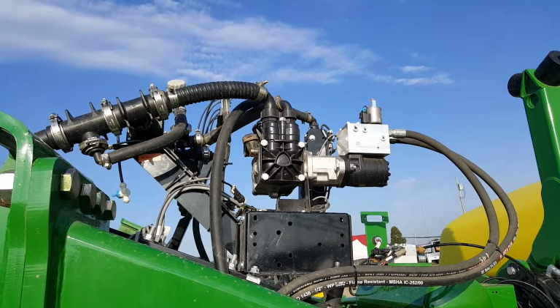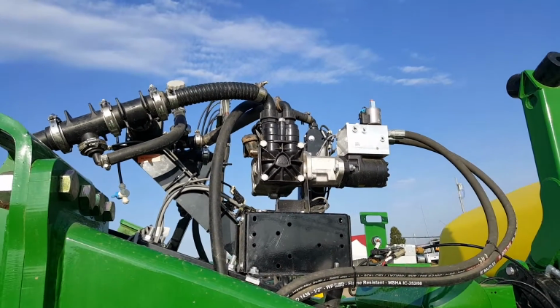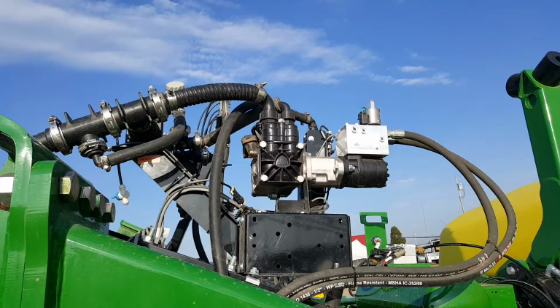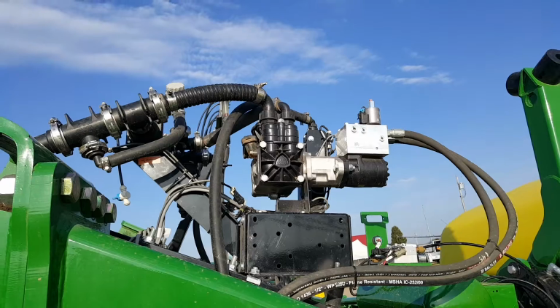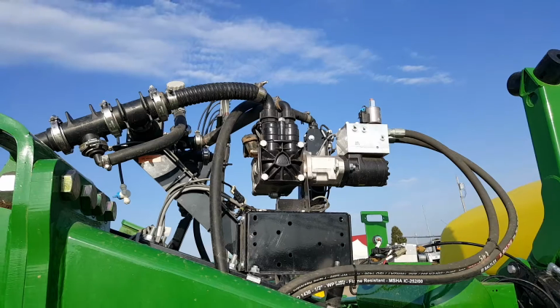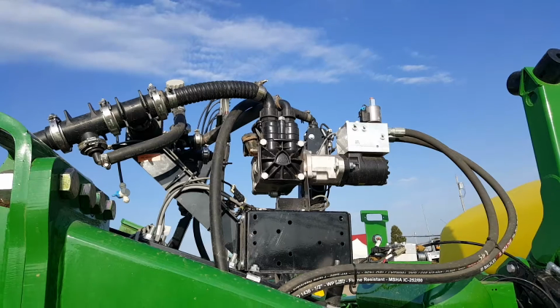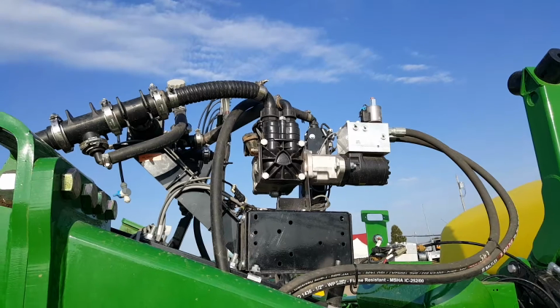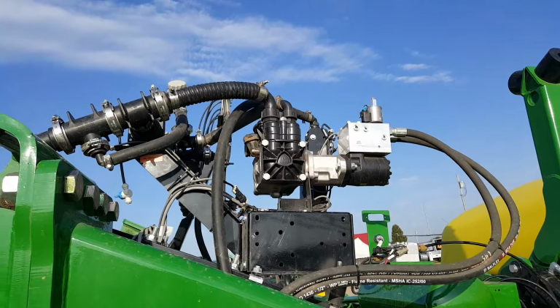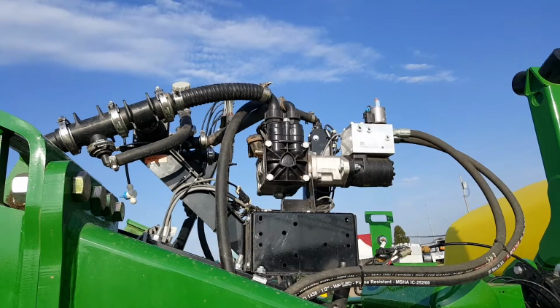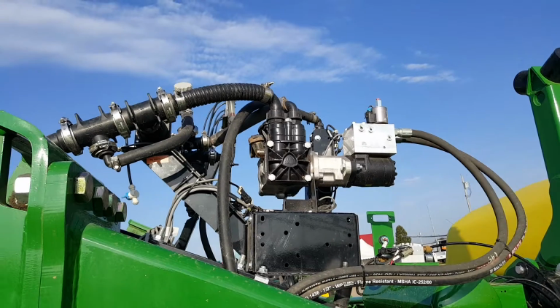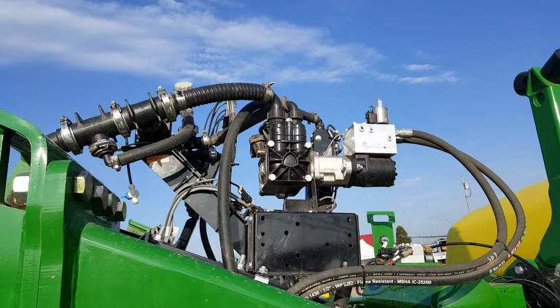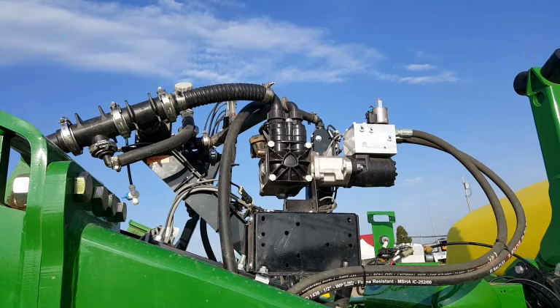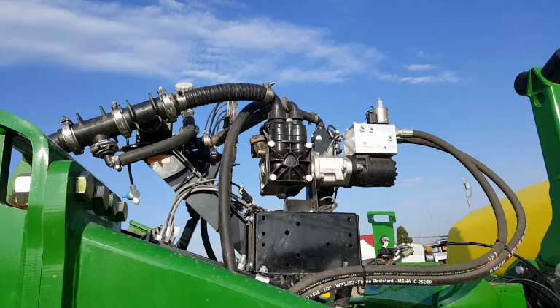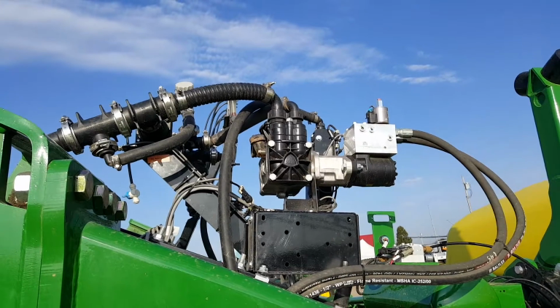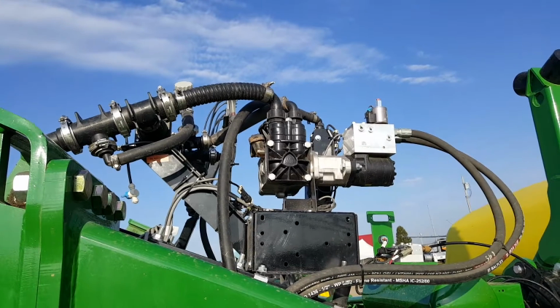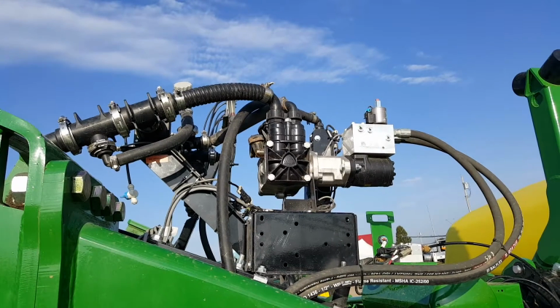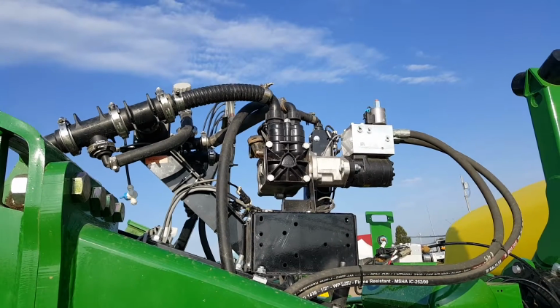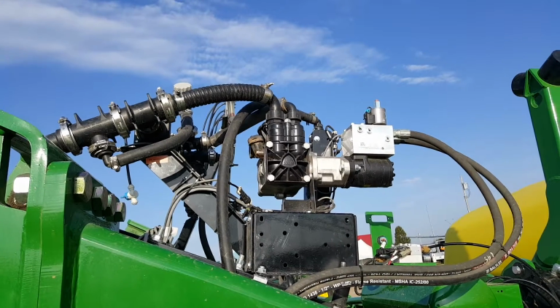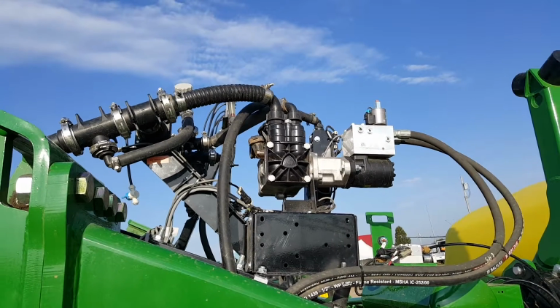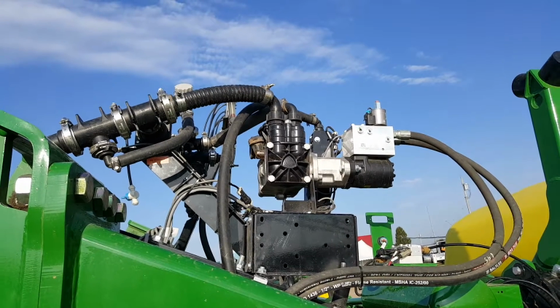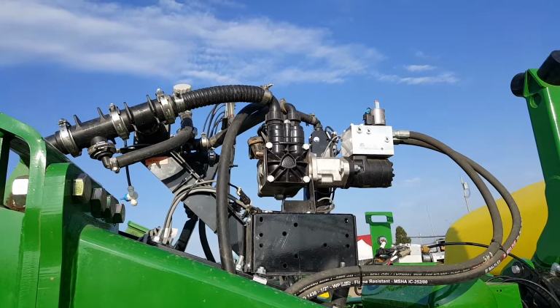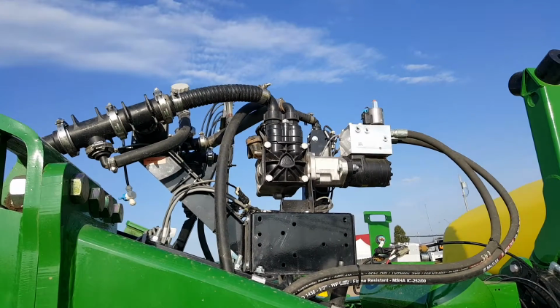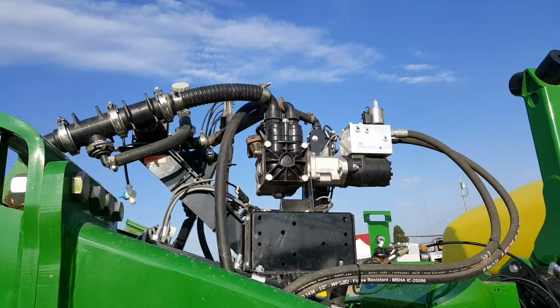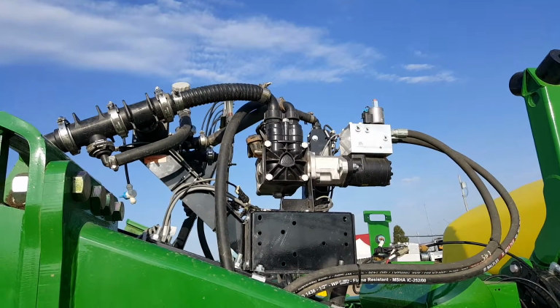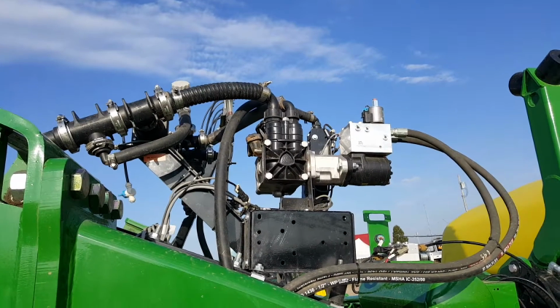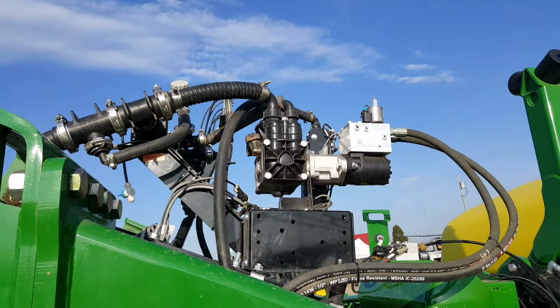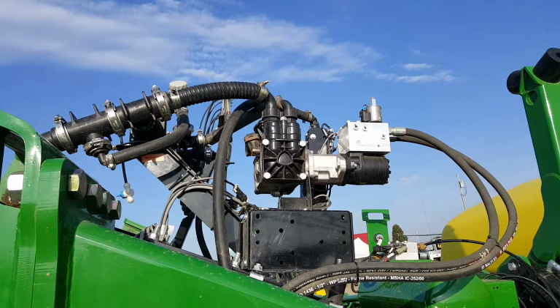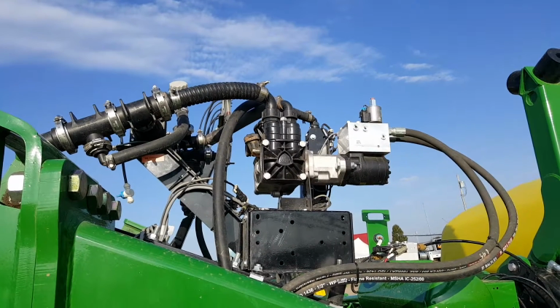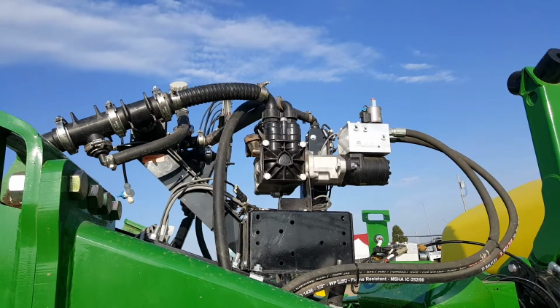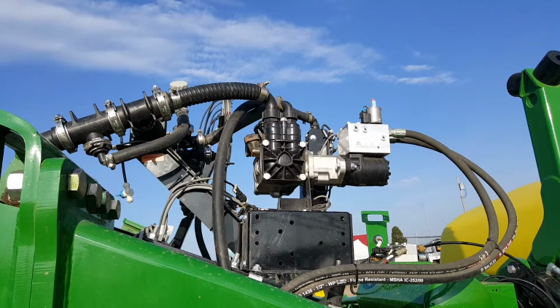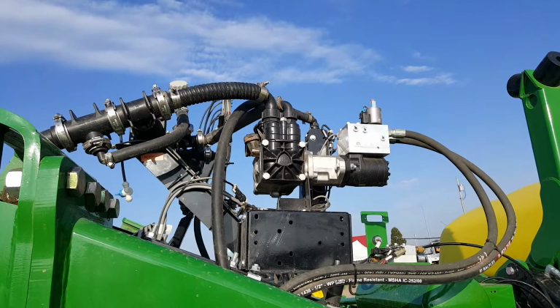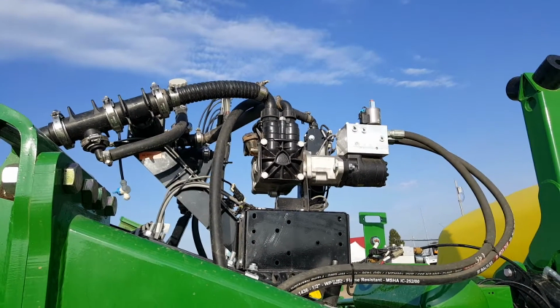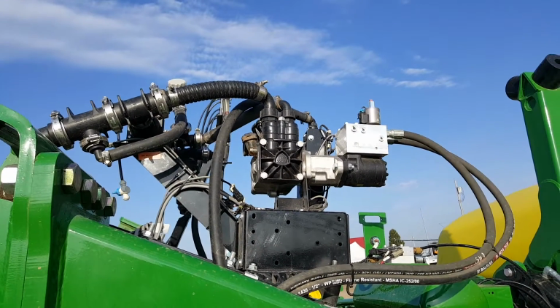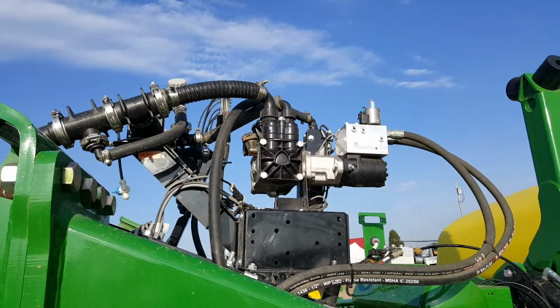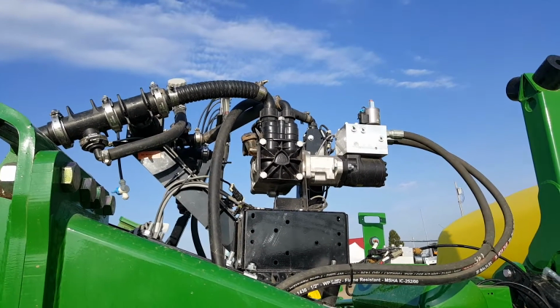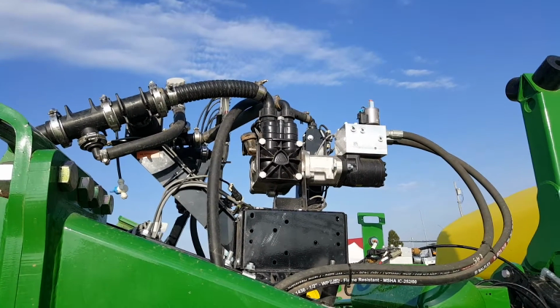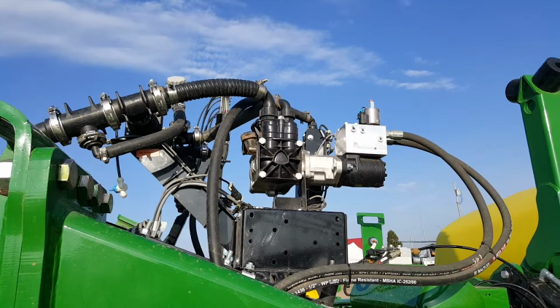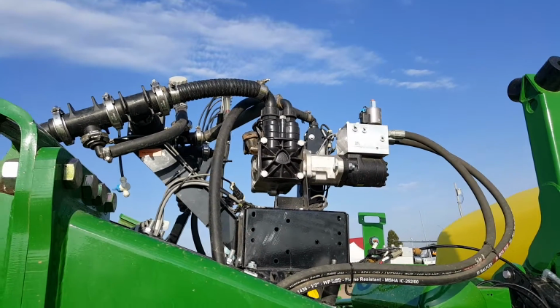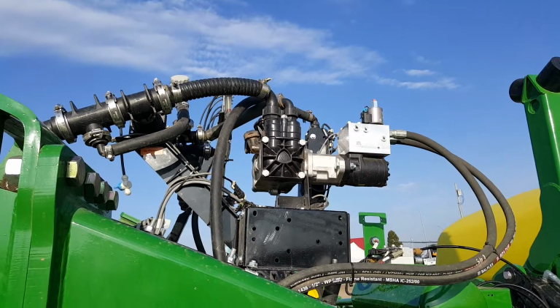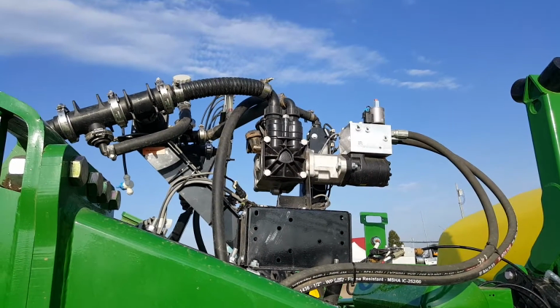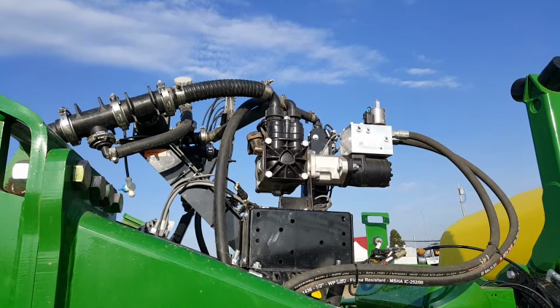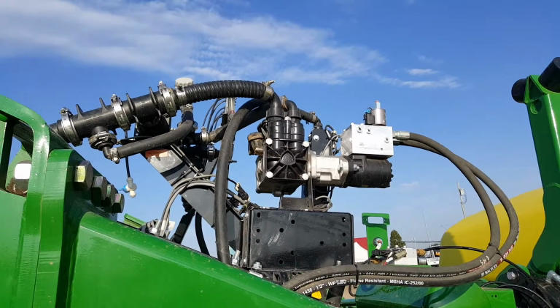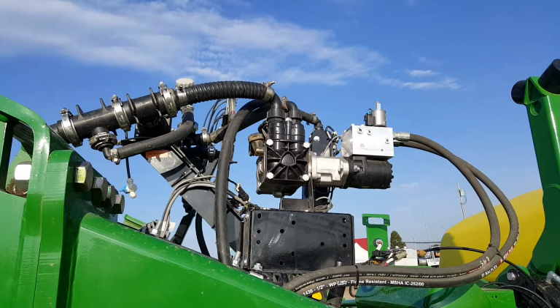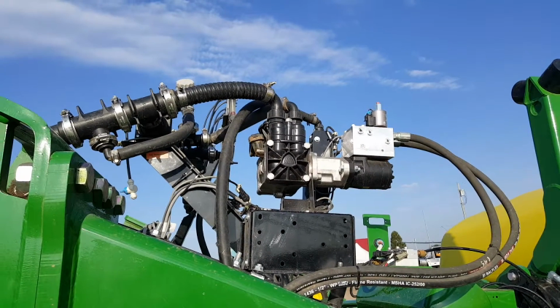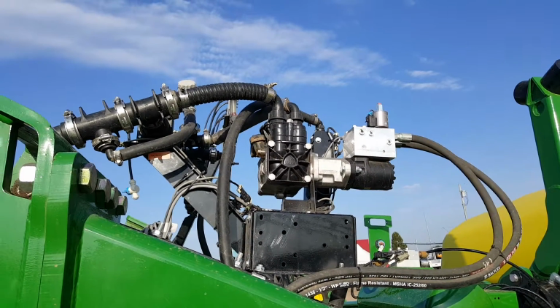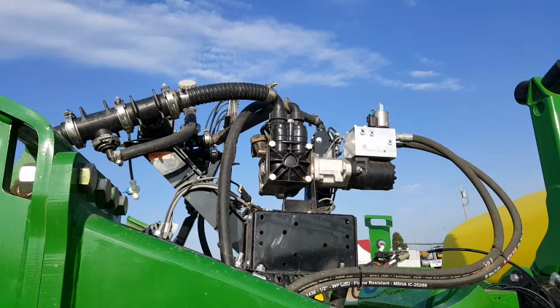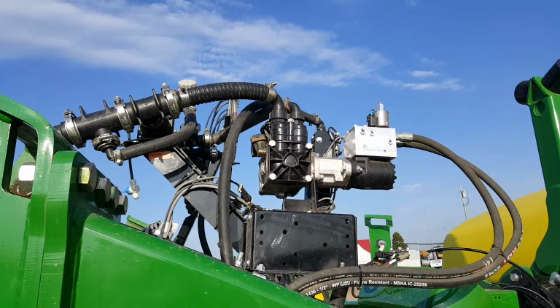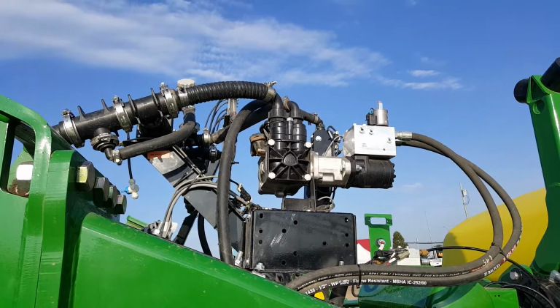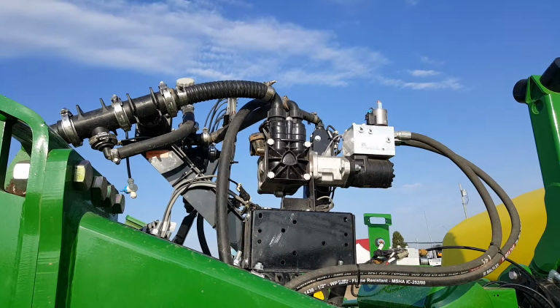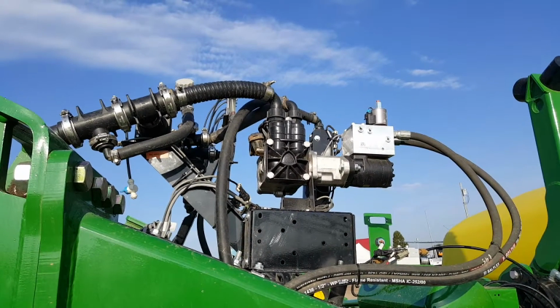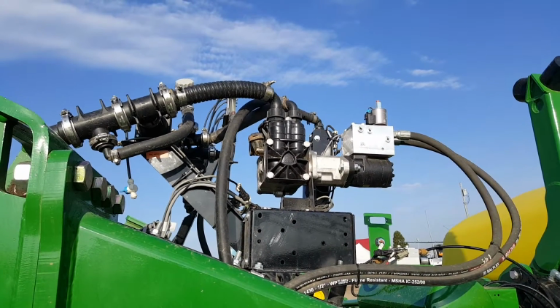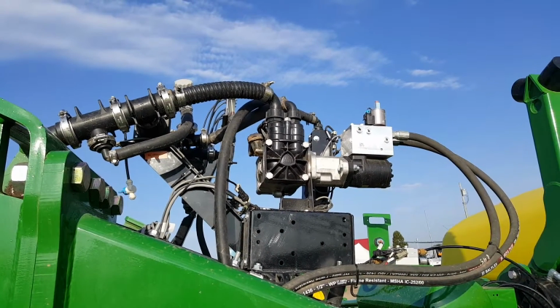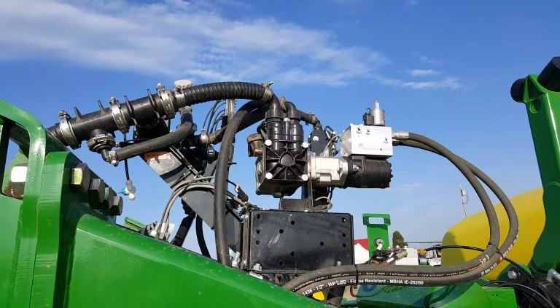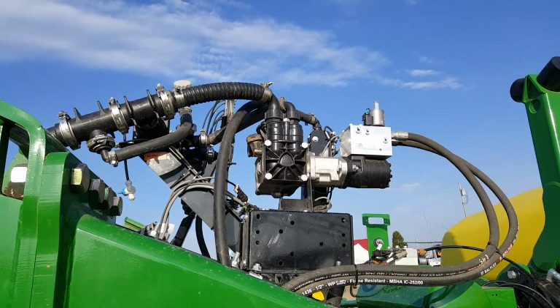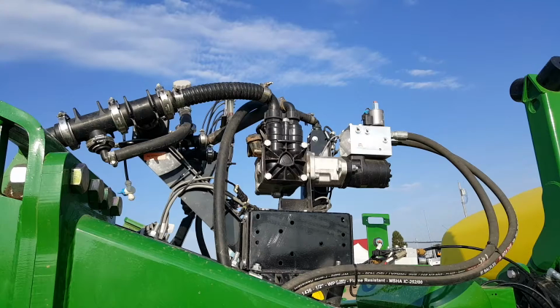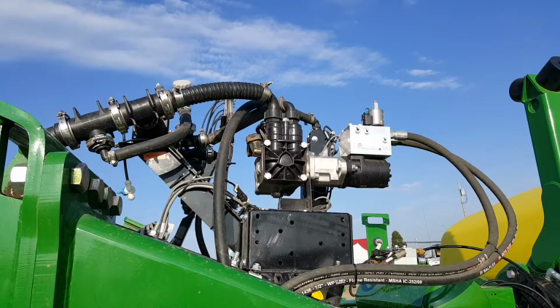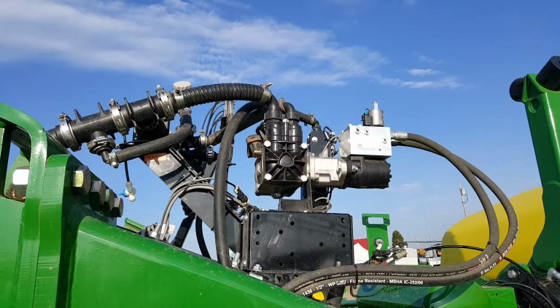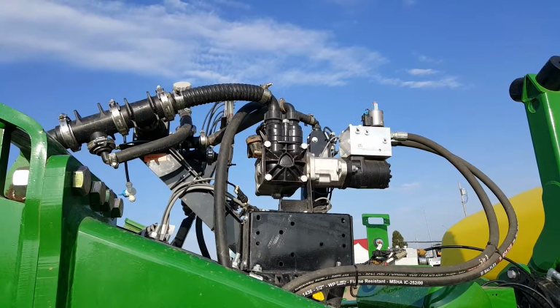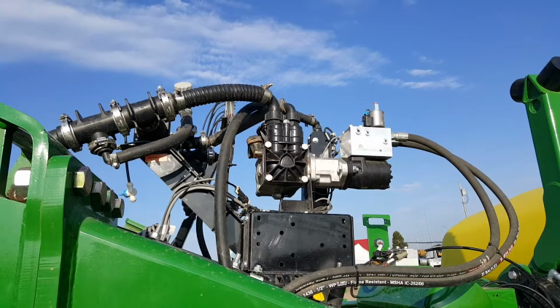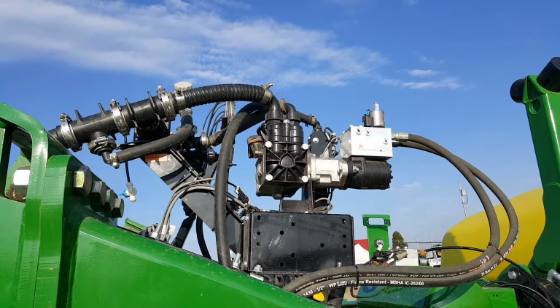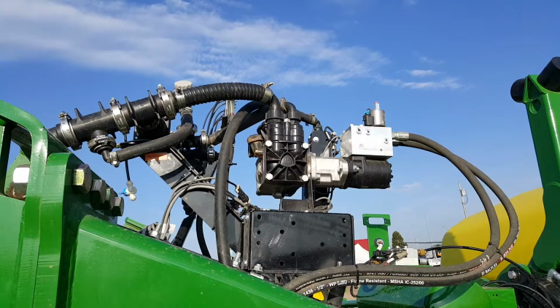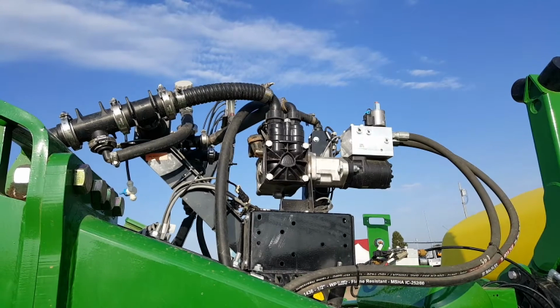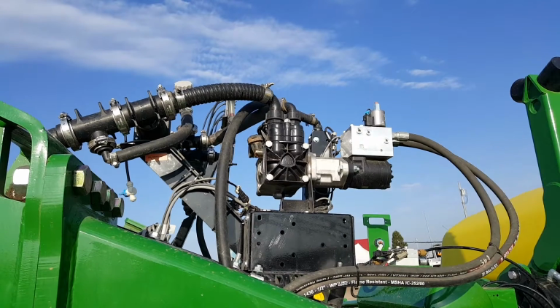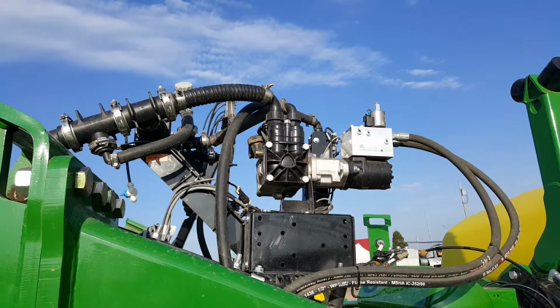It's a dual diaphragm pump. We have a couple of ones that are a little bit smaller, and then a much larger one for those high-volume applications.